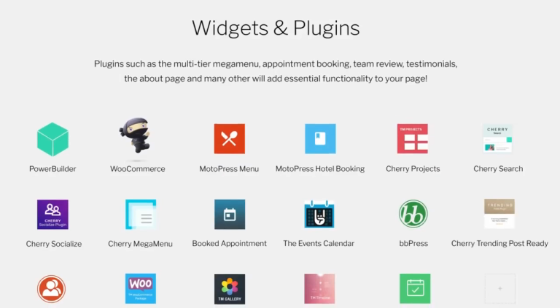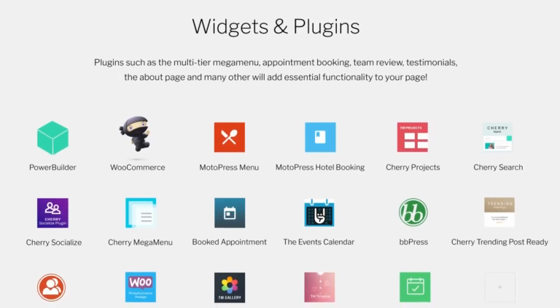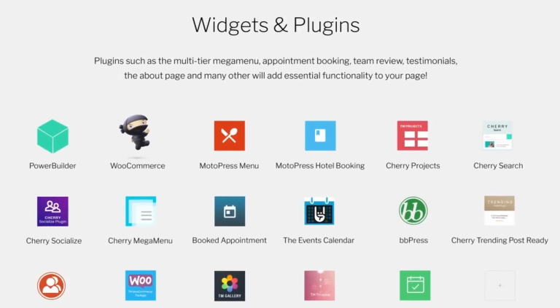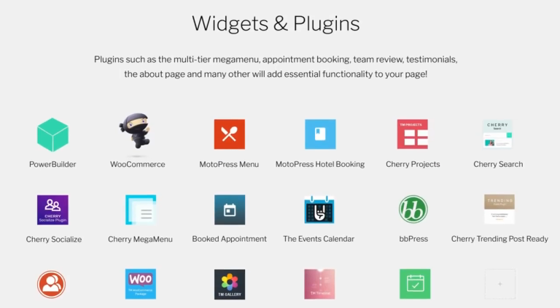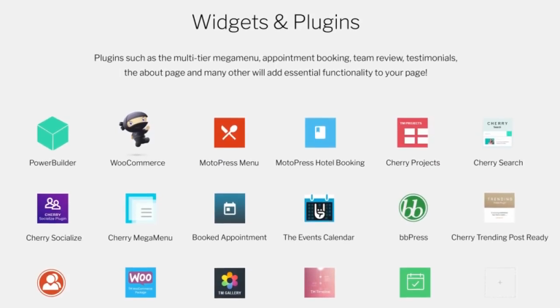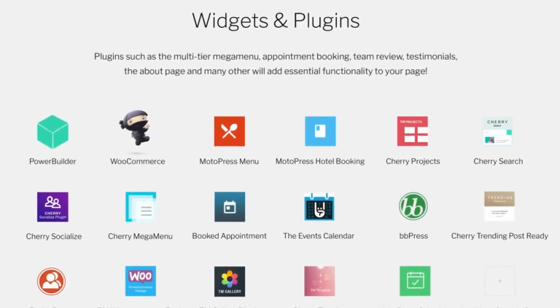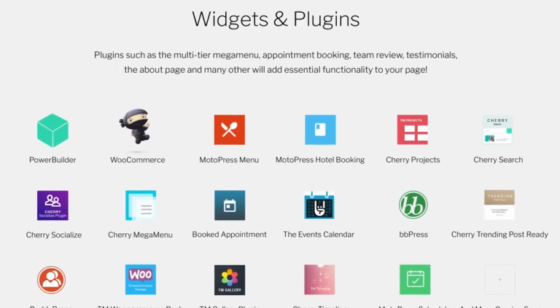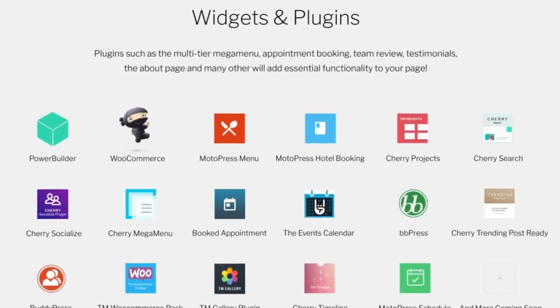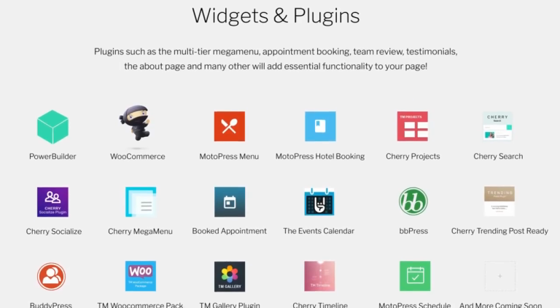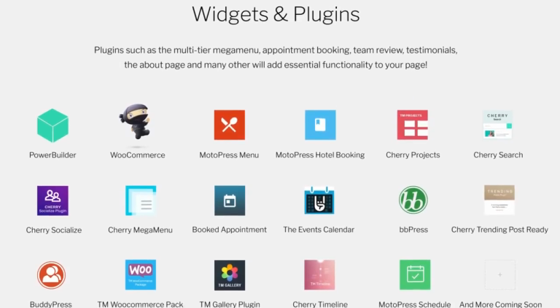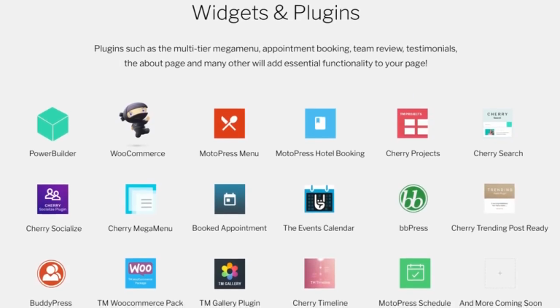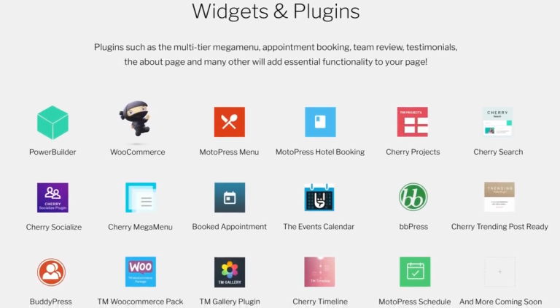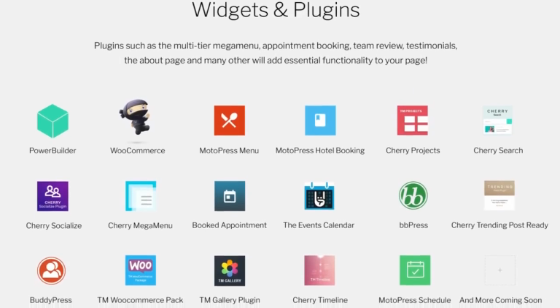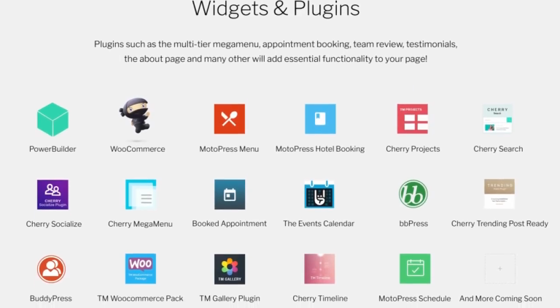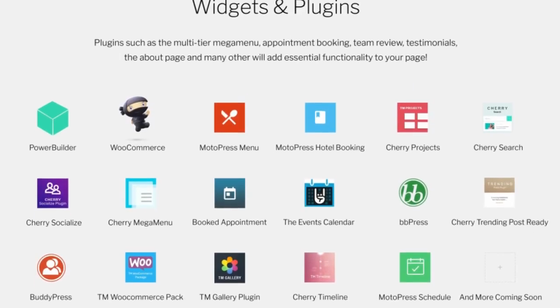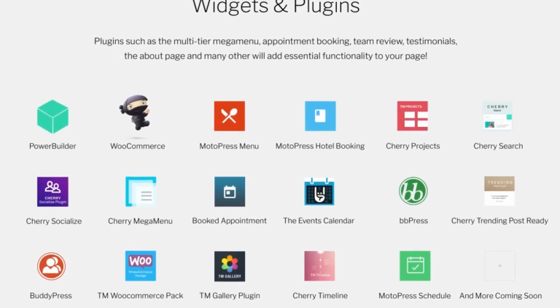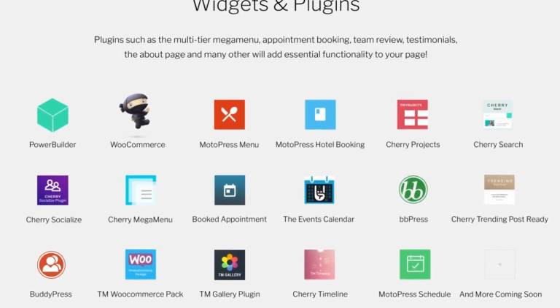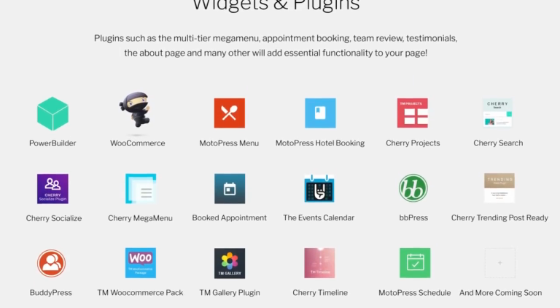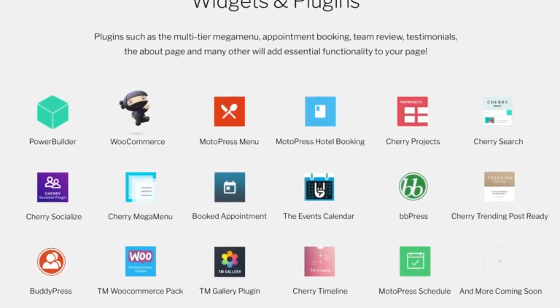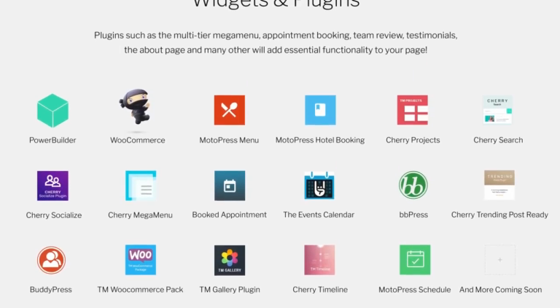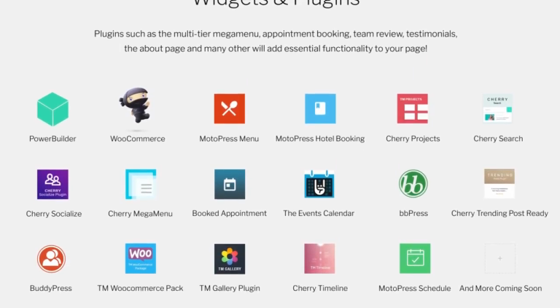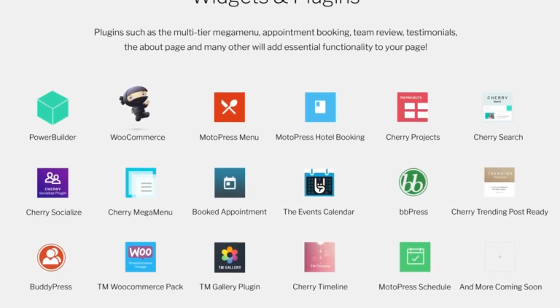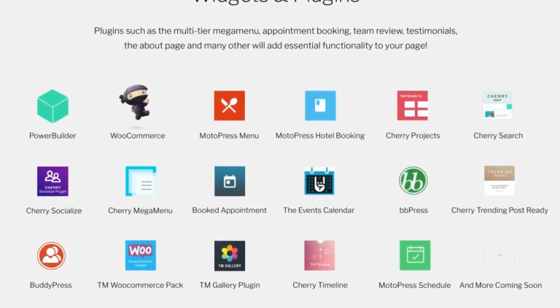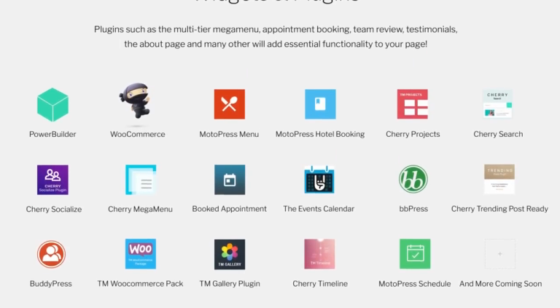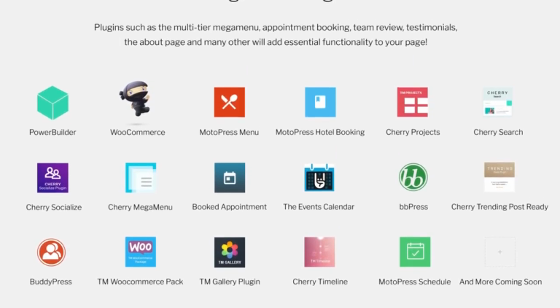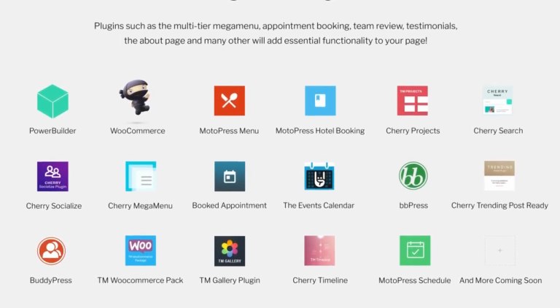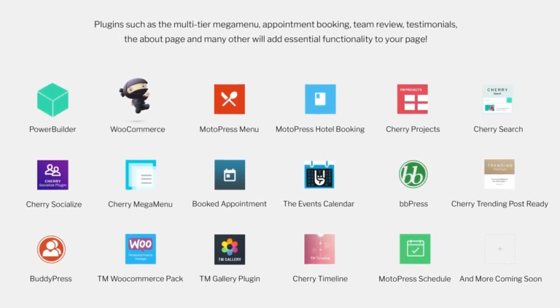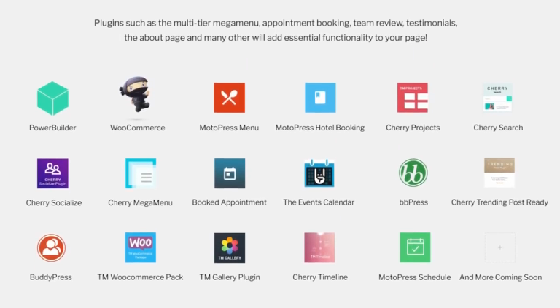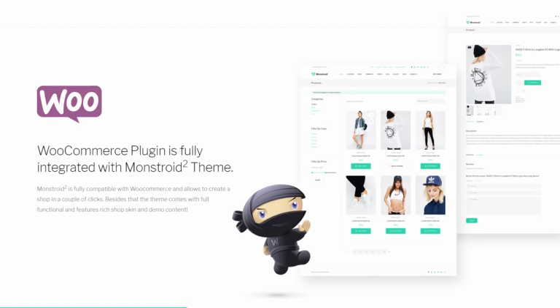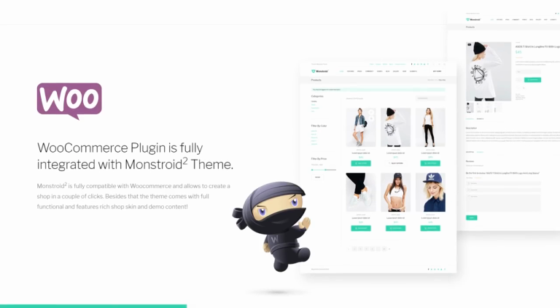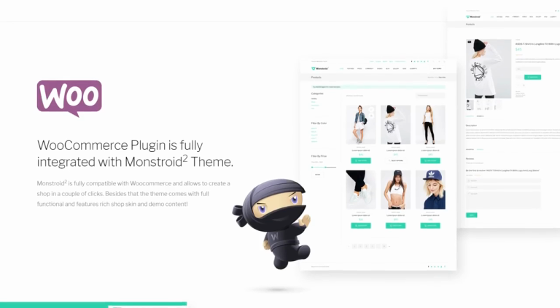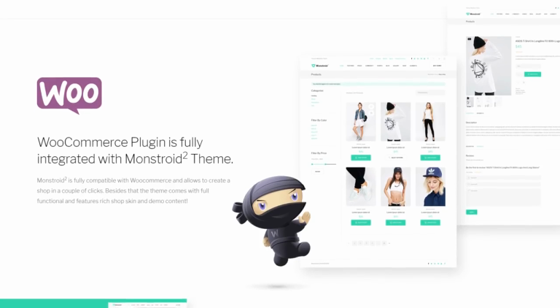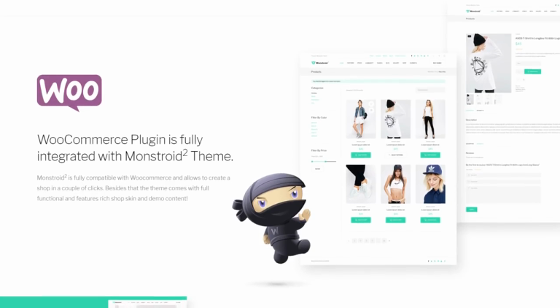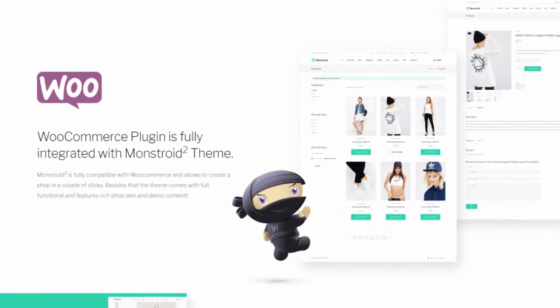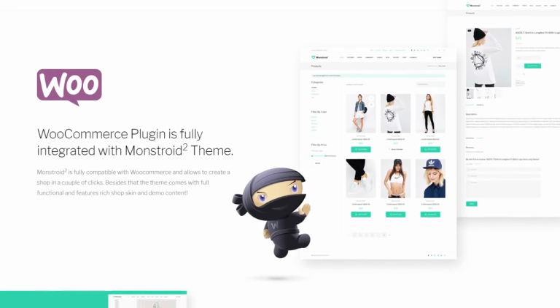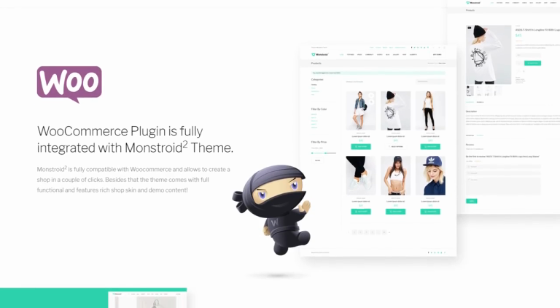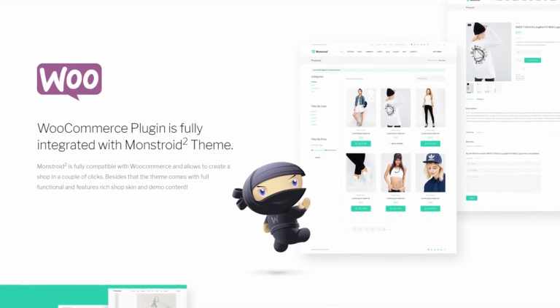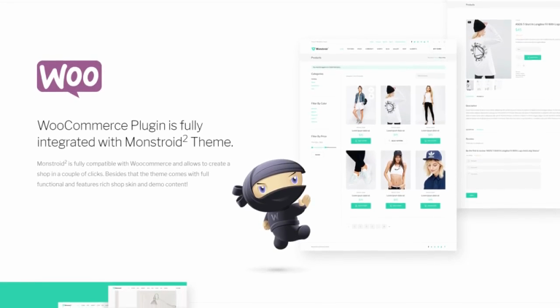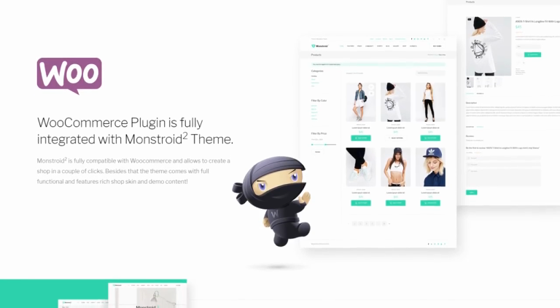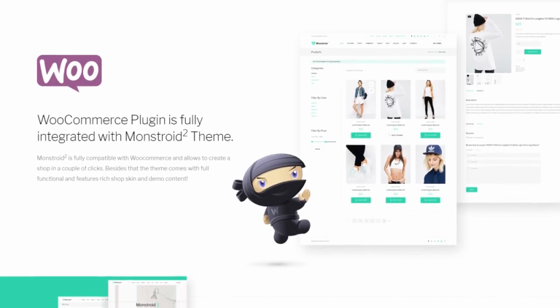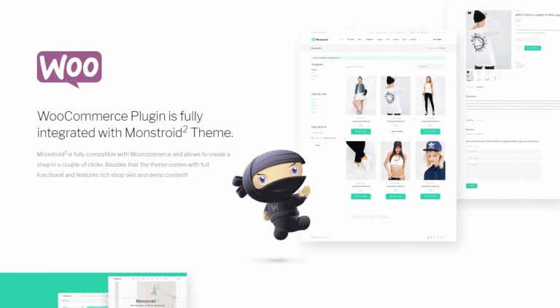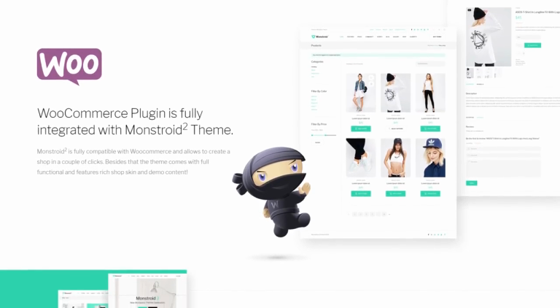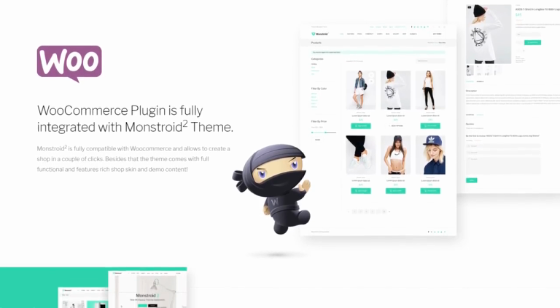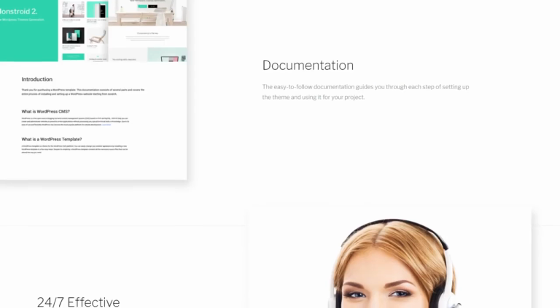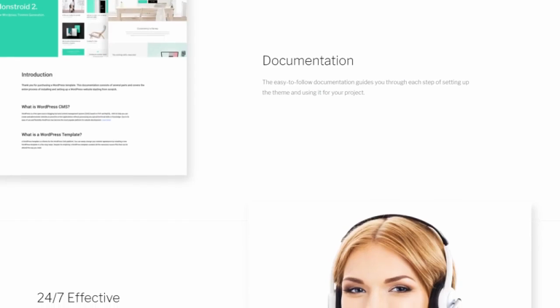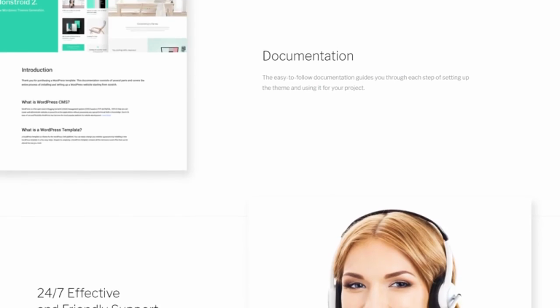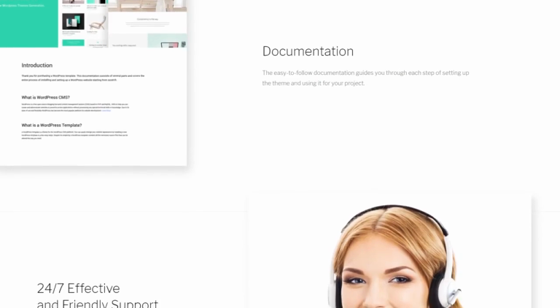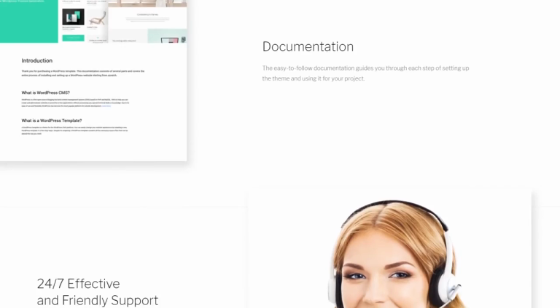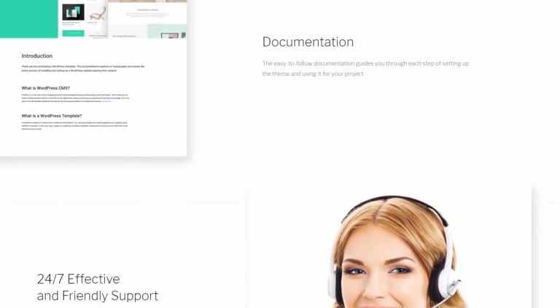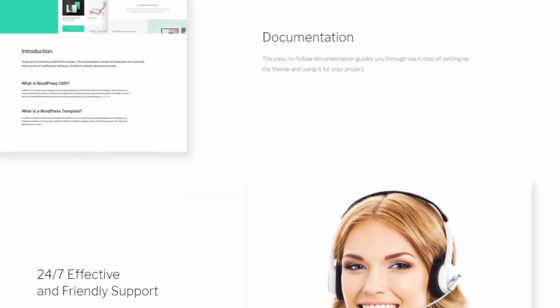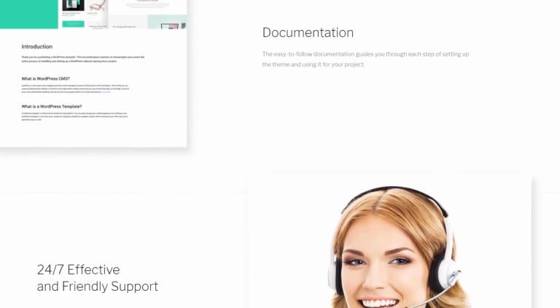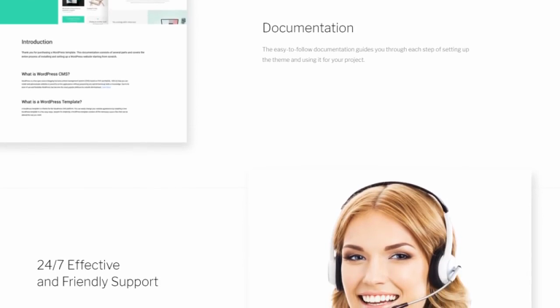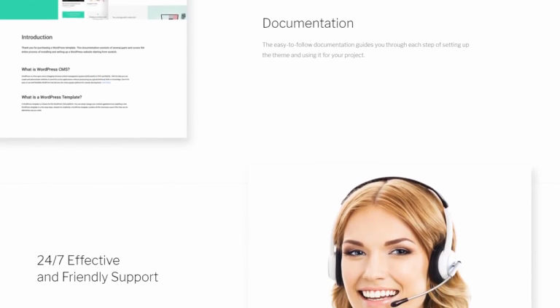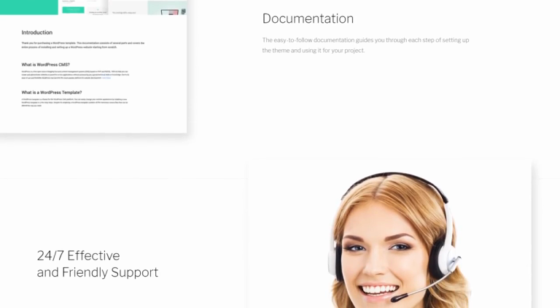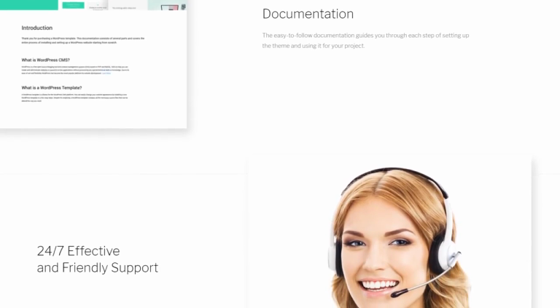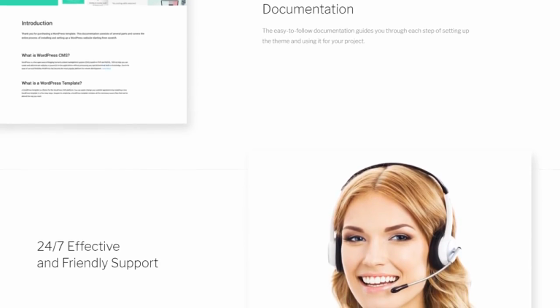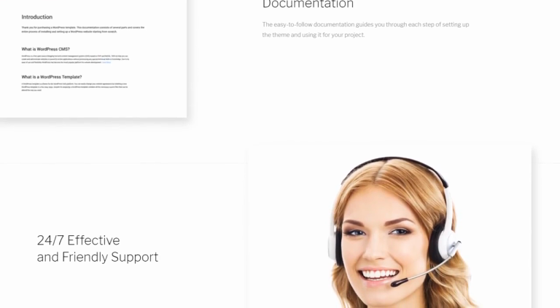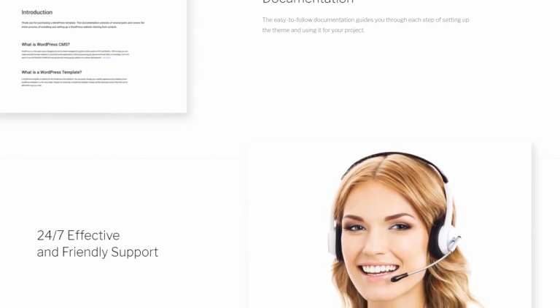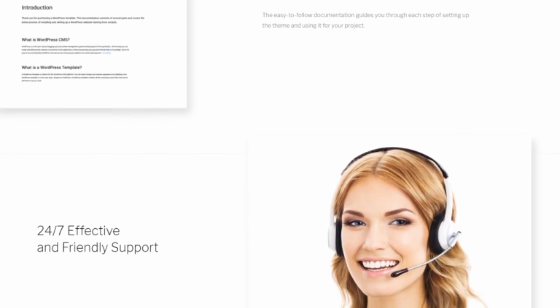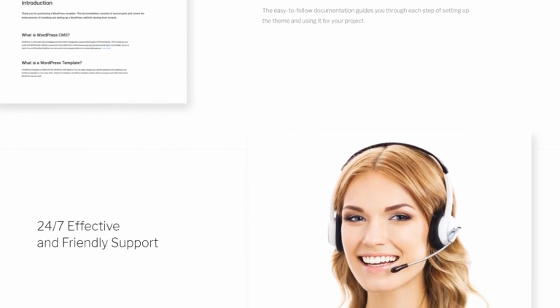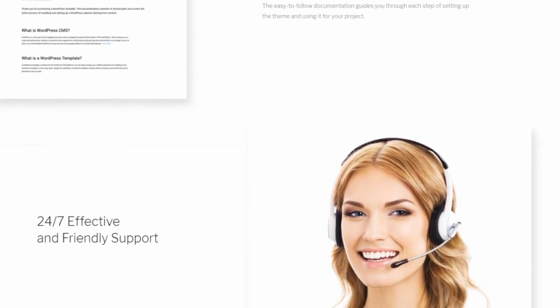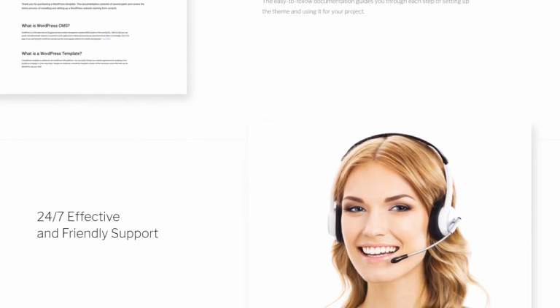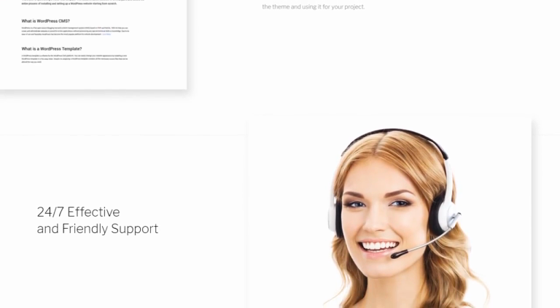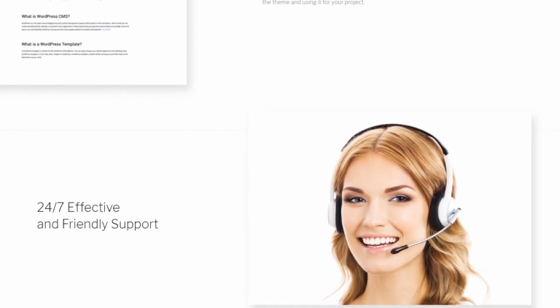You can also get a ton of pre-installed widgets and plugins, a possibility to run a web store, and 24/7 professional customer support.